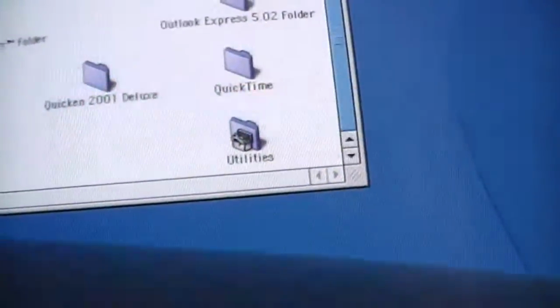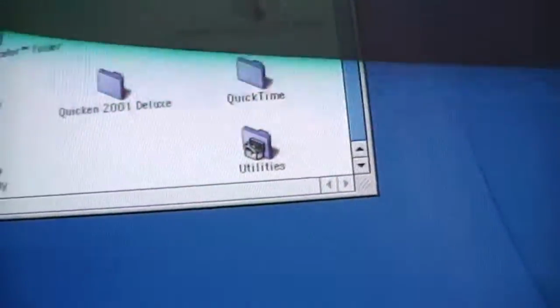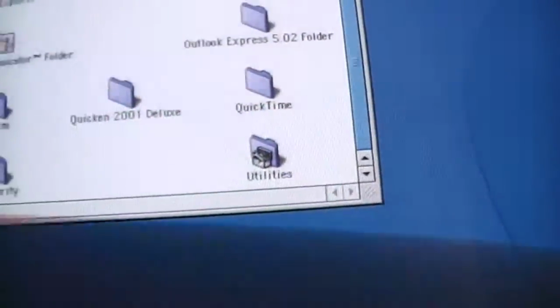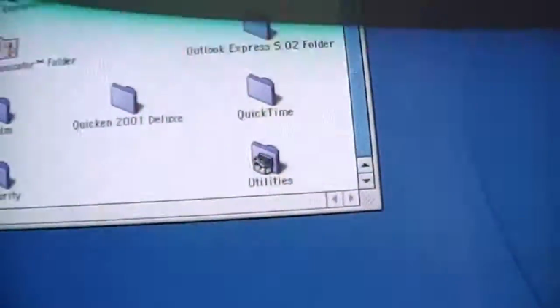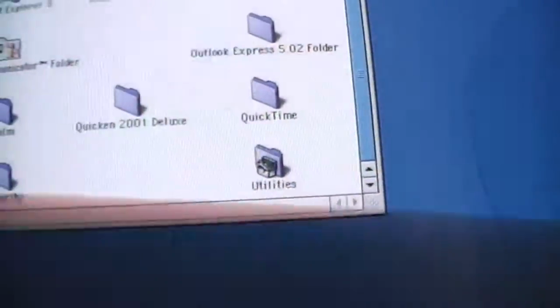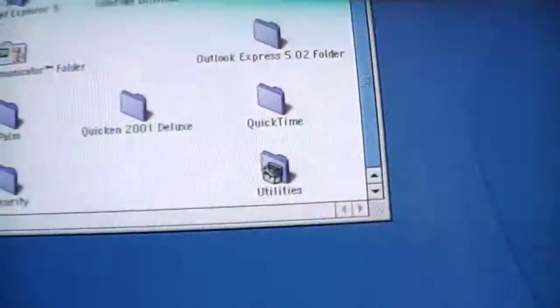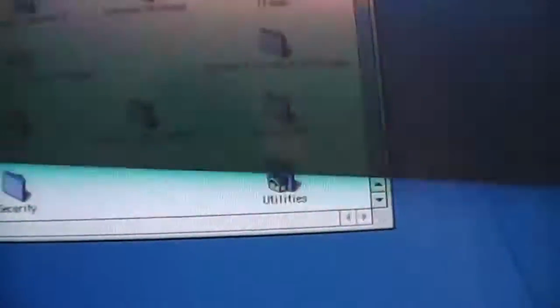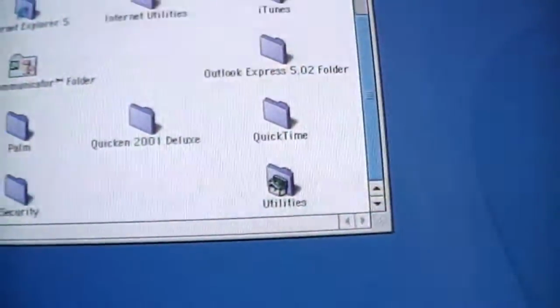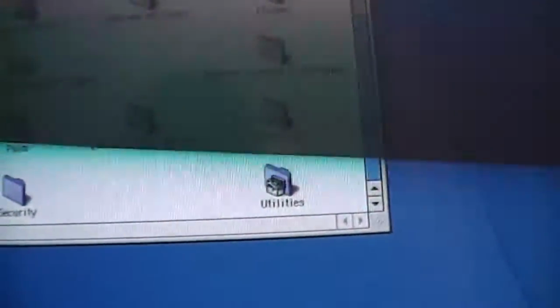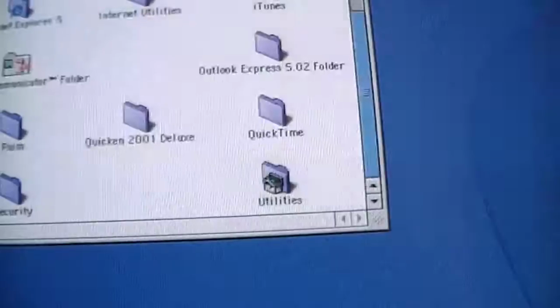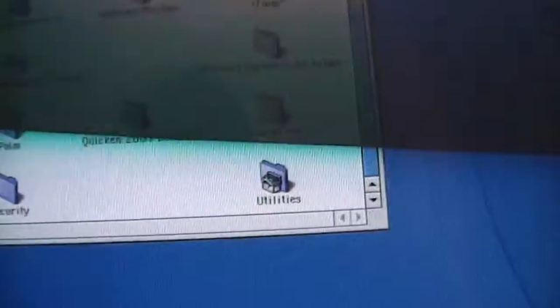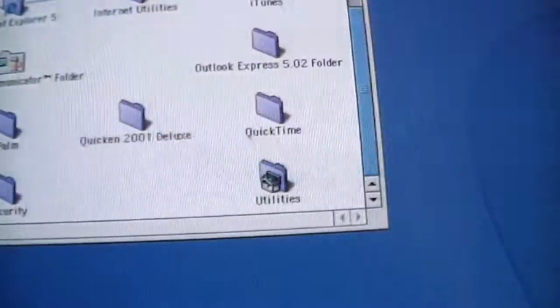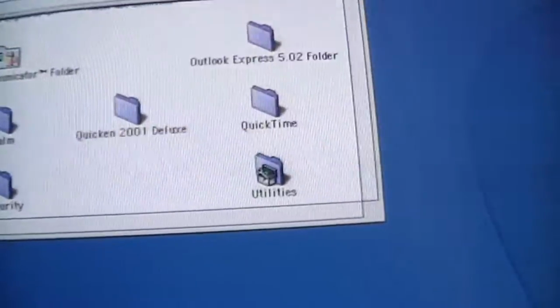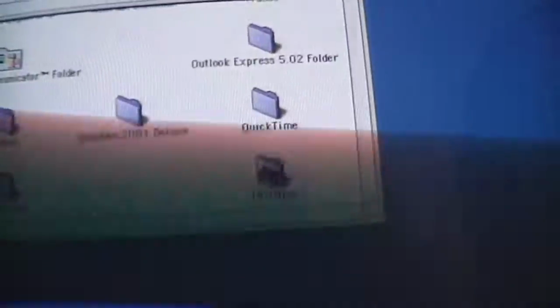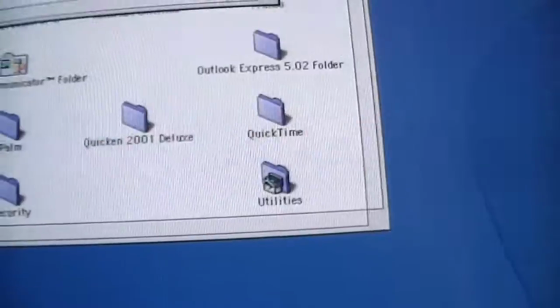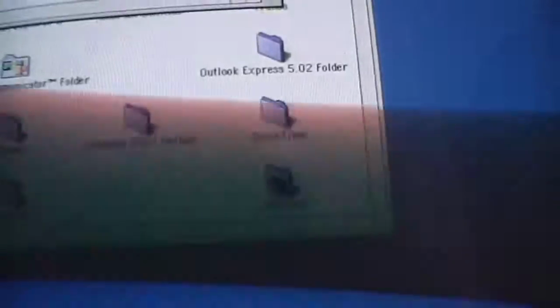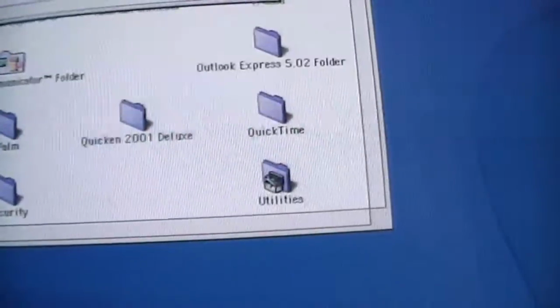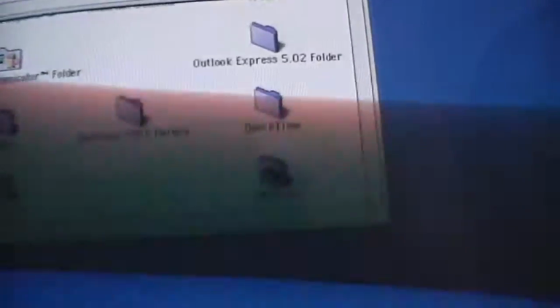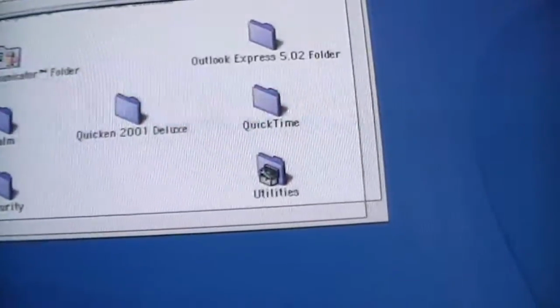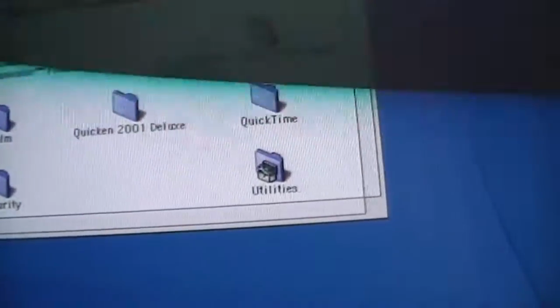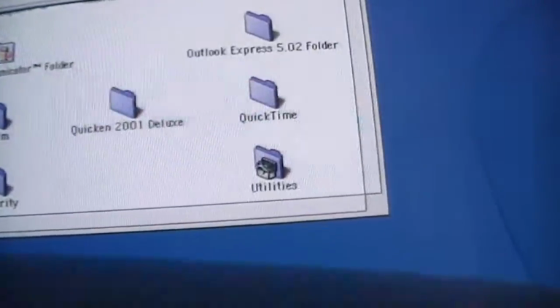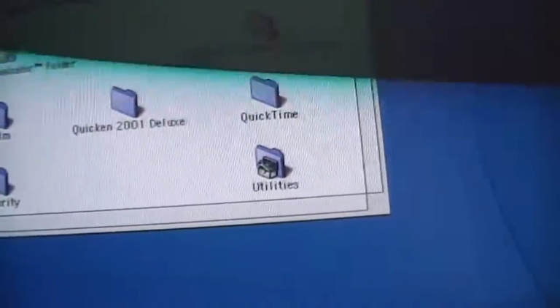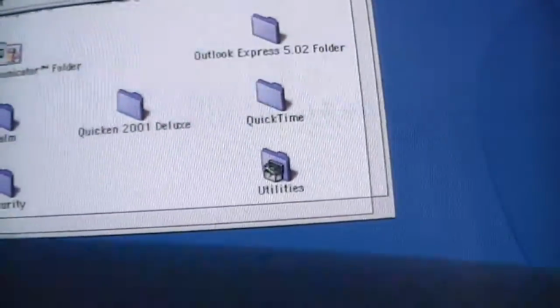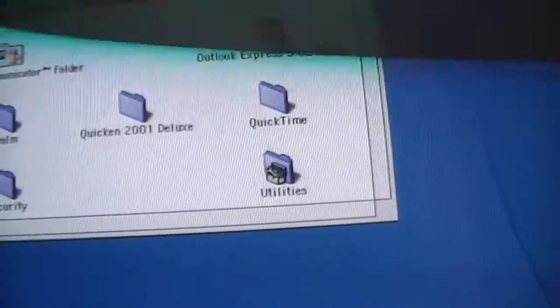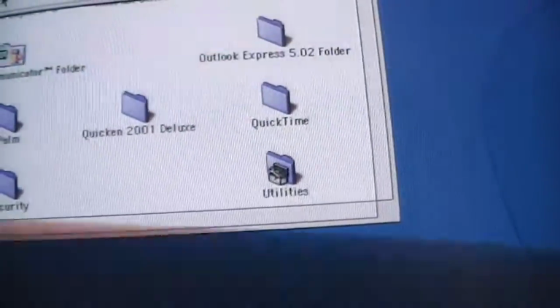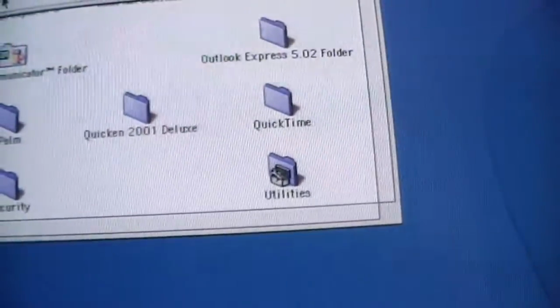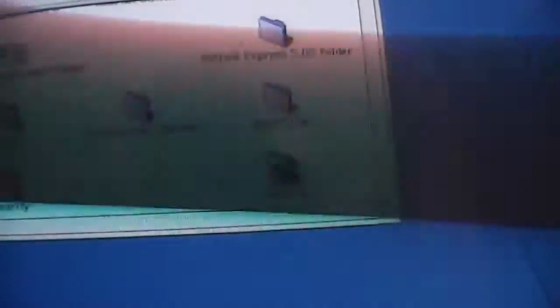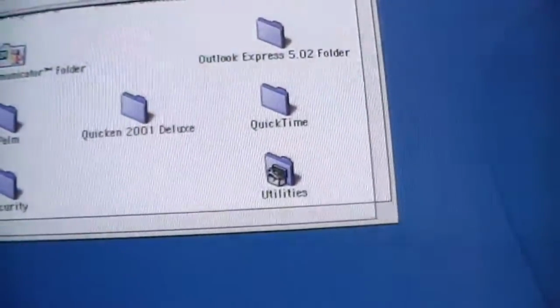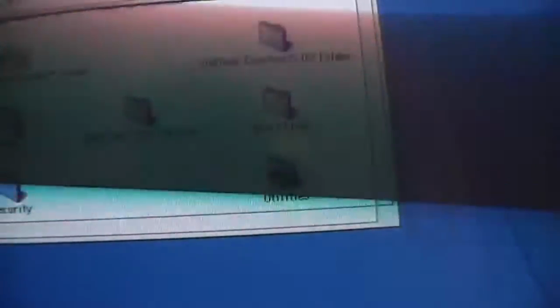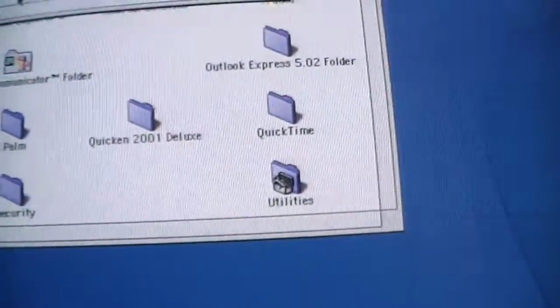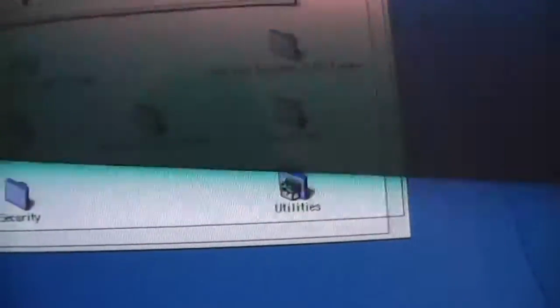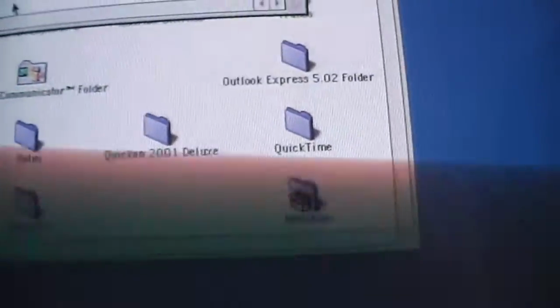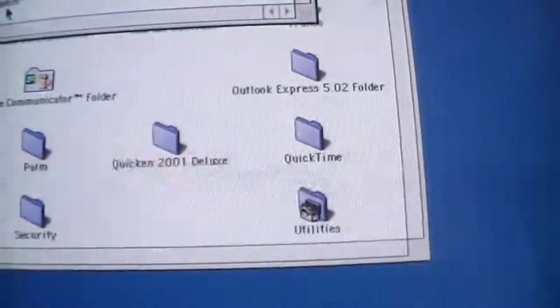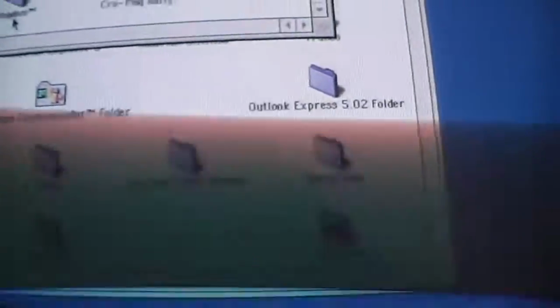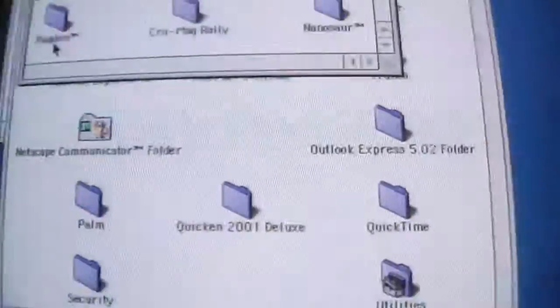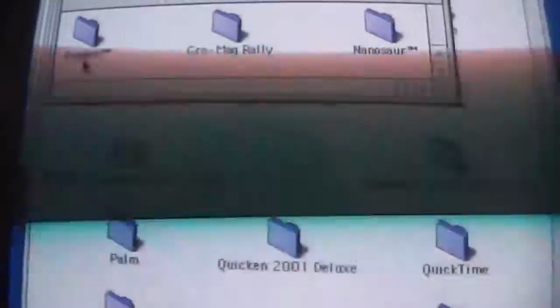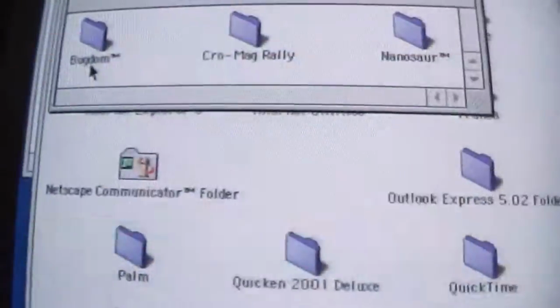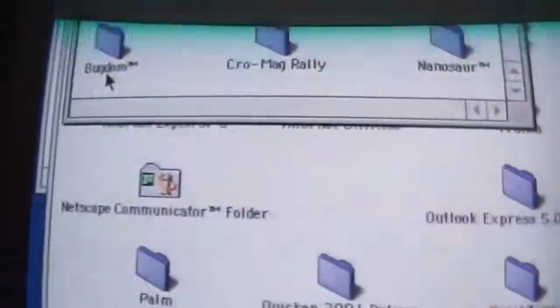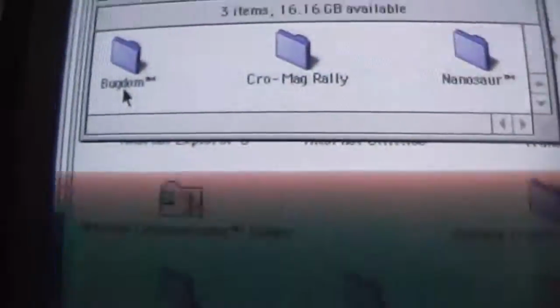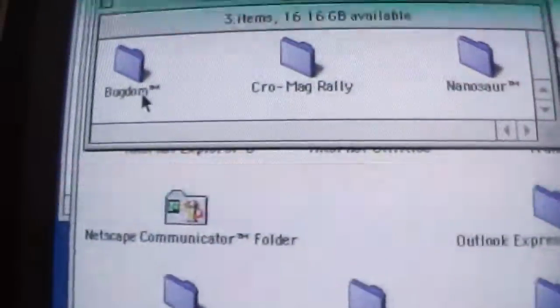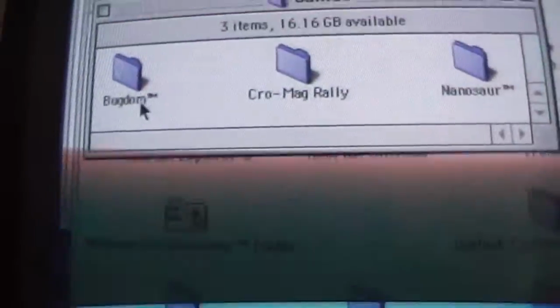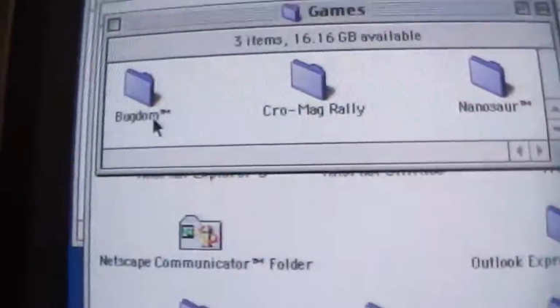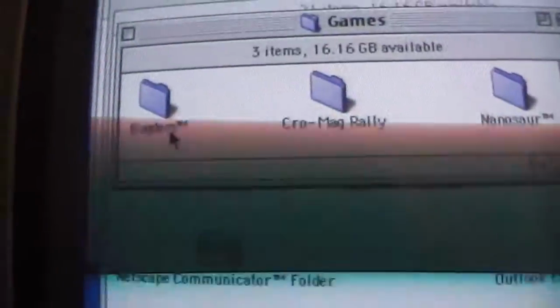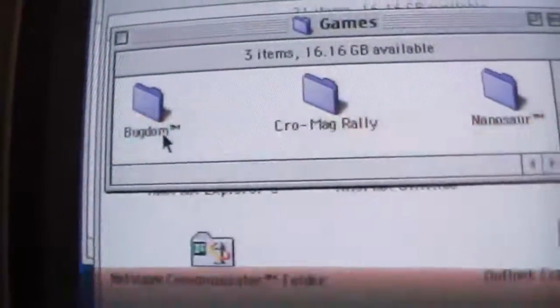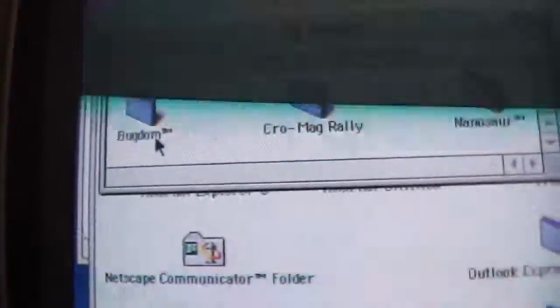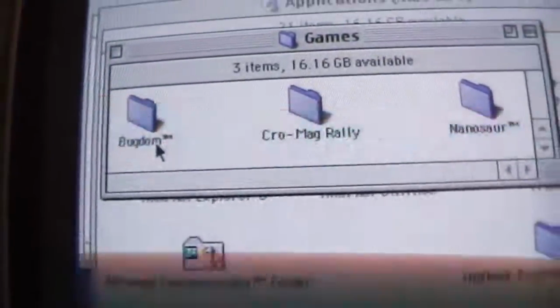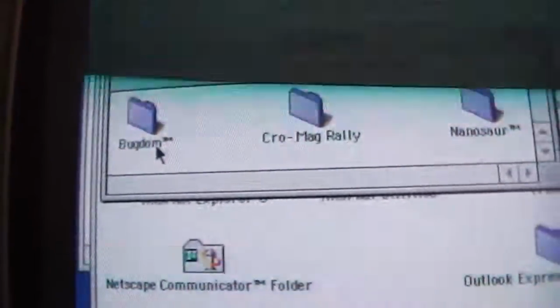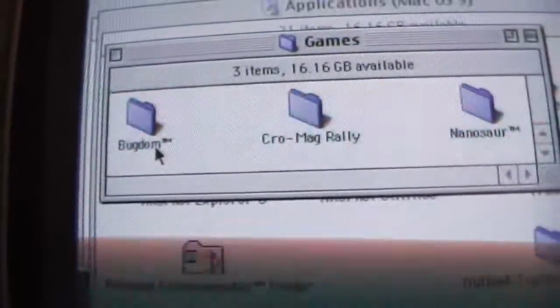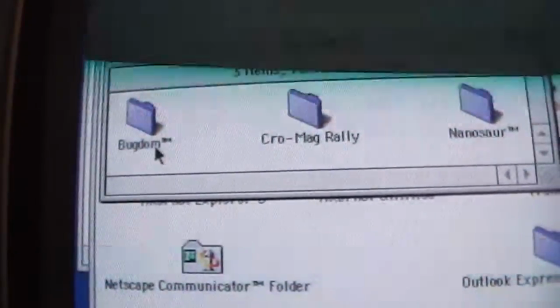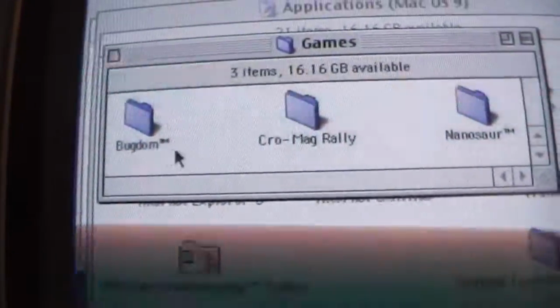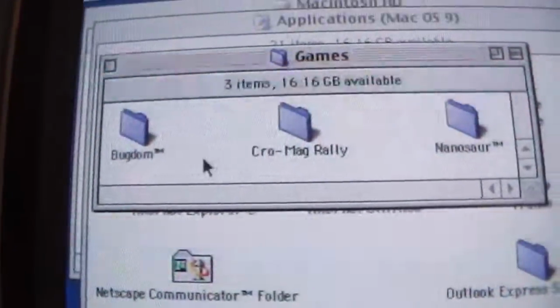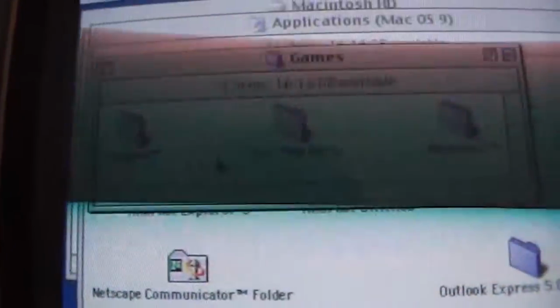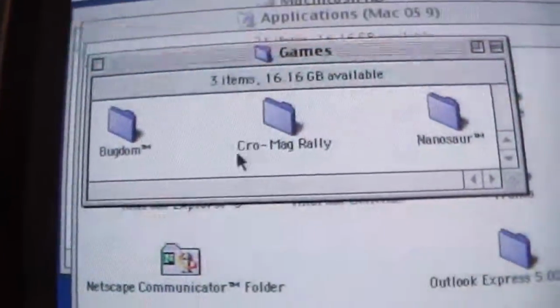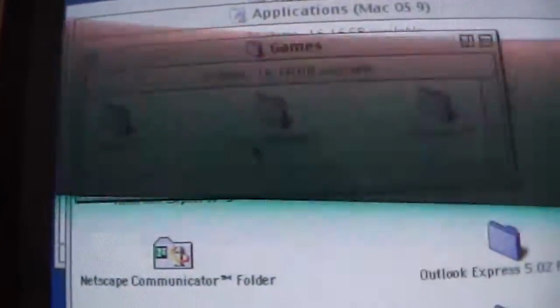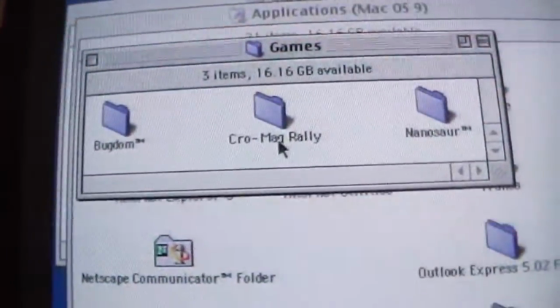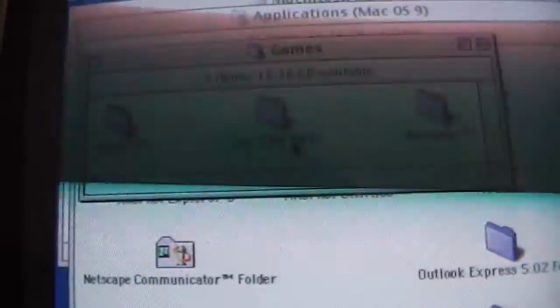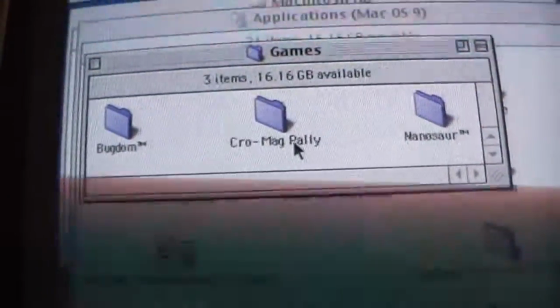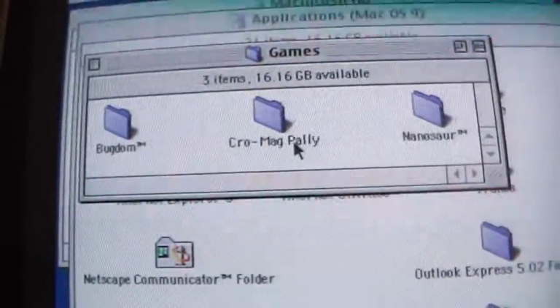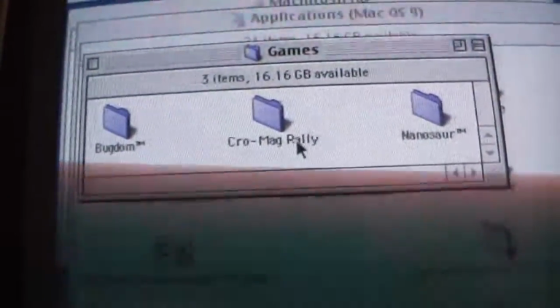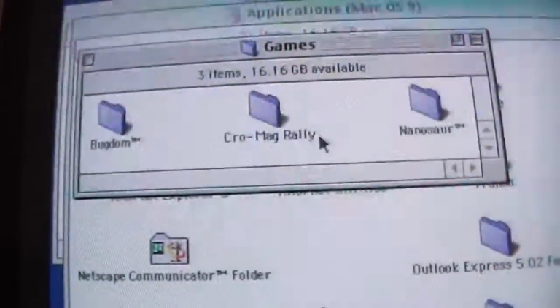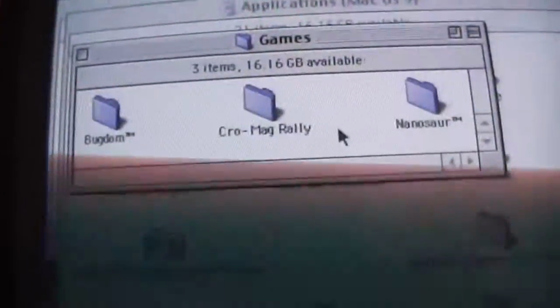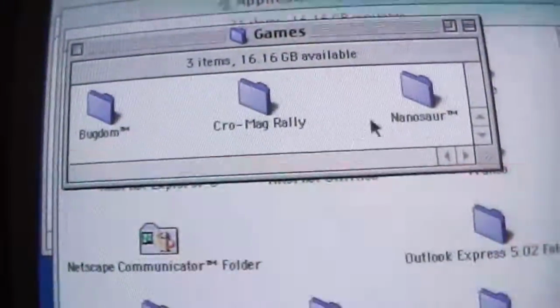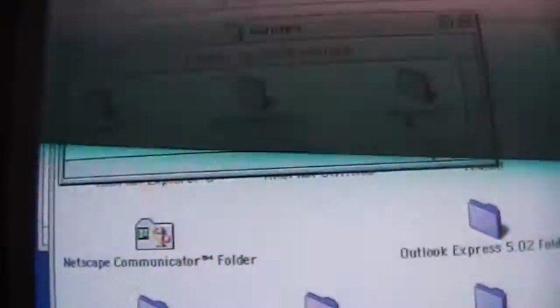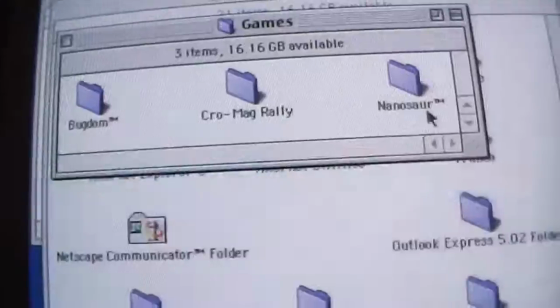Let's see what the games are like in Mac OS 9. There is Bugdom, Cro-Mag Rally, and Nanosaur.